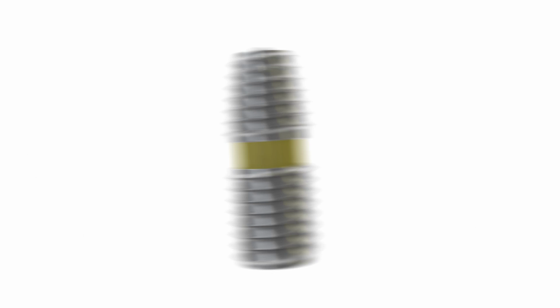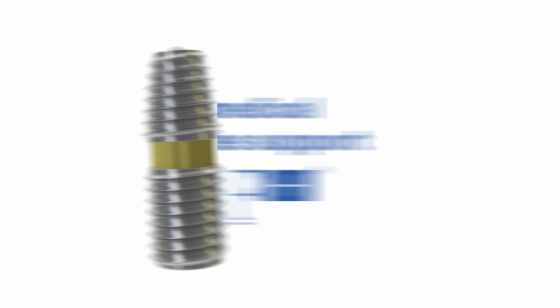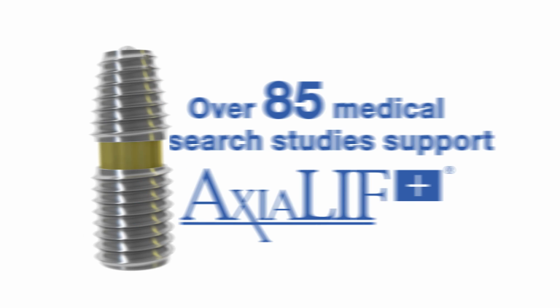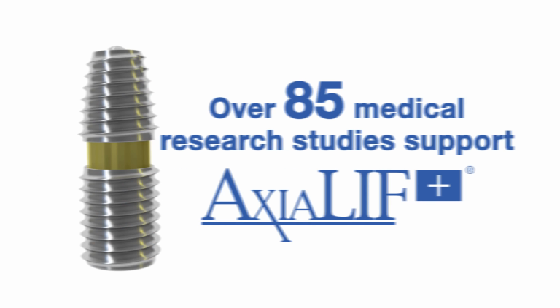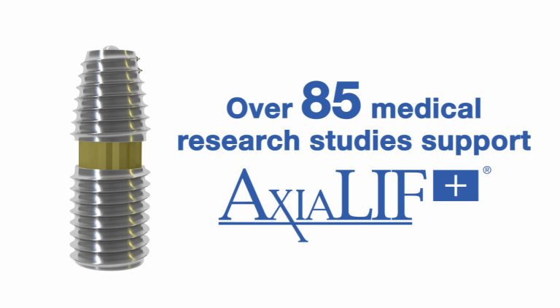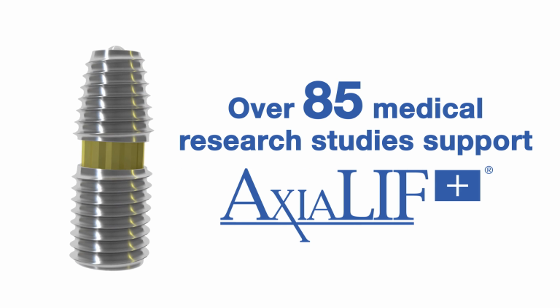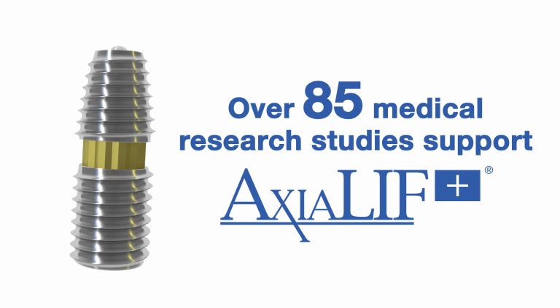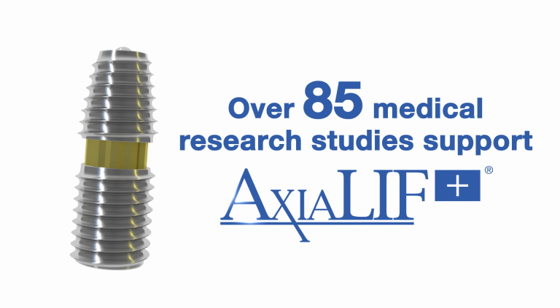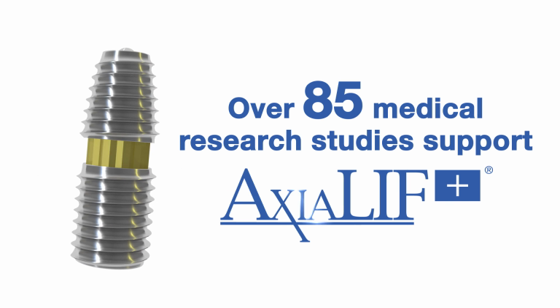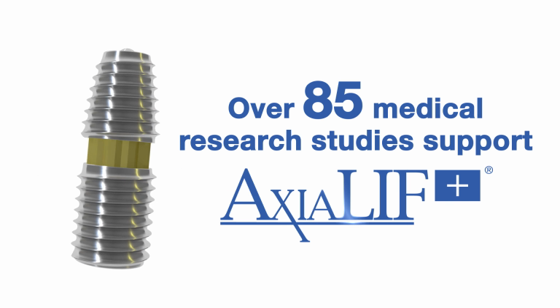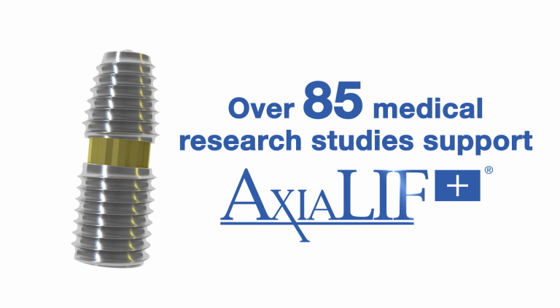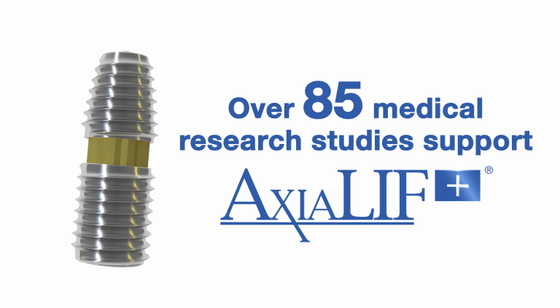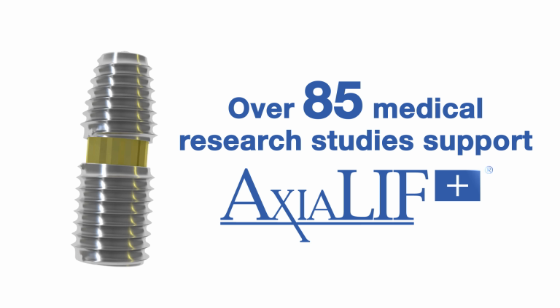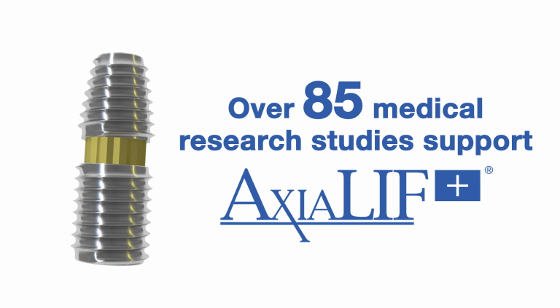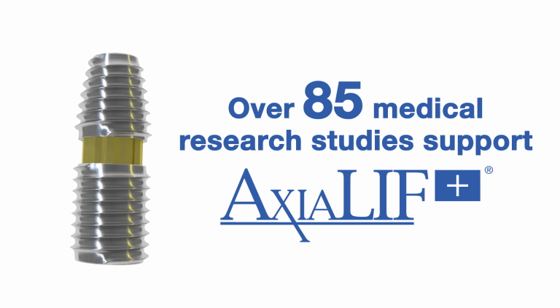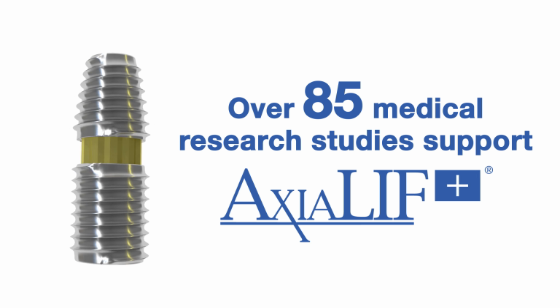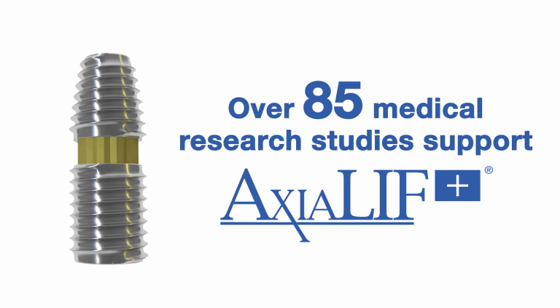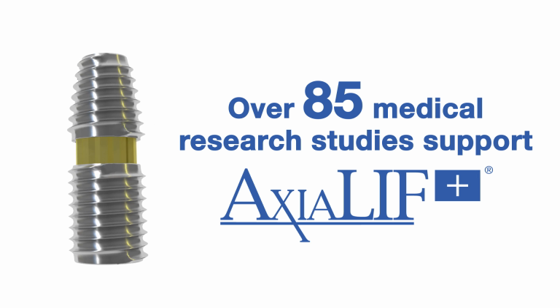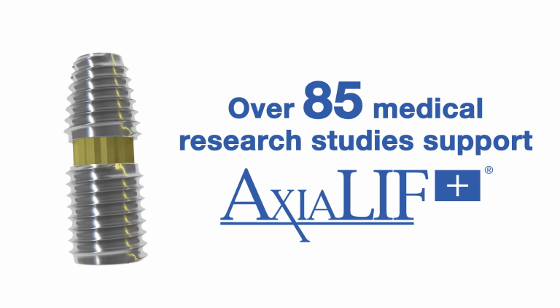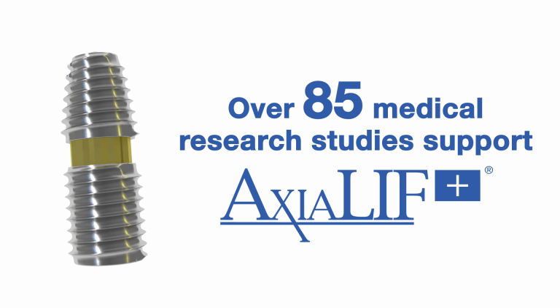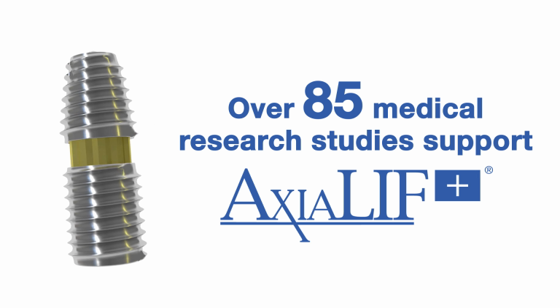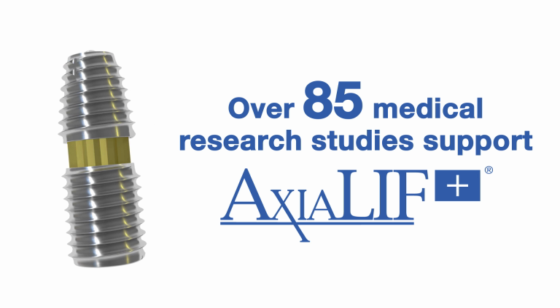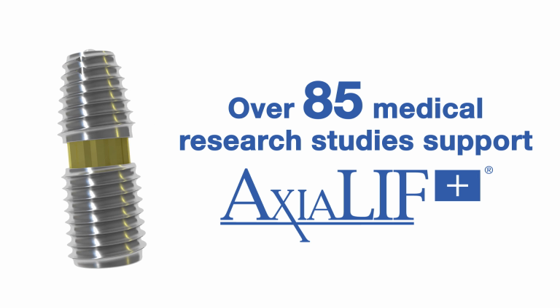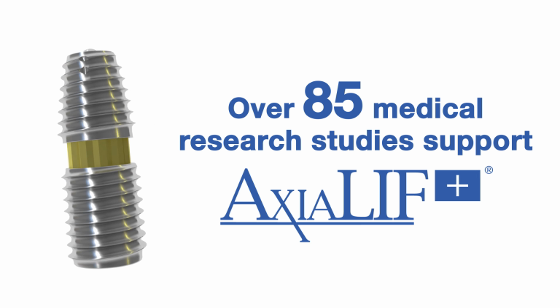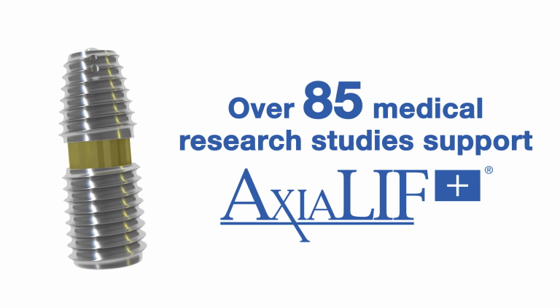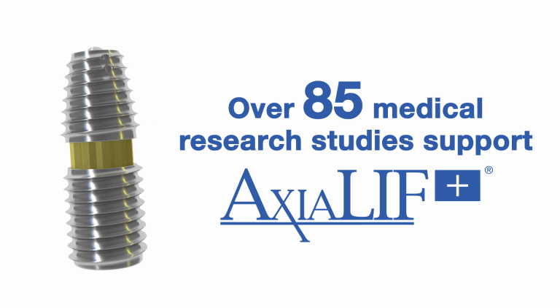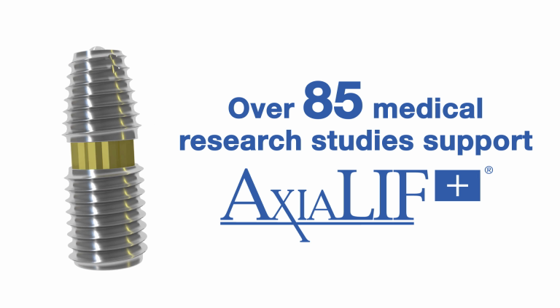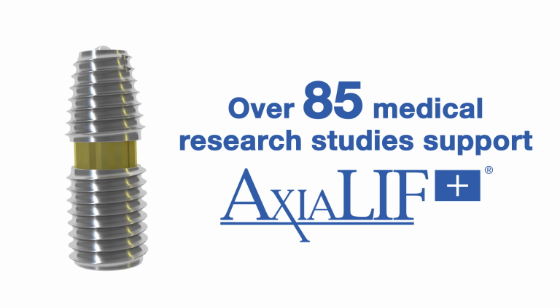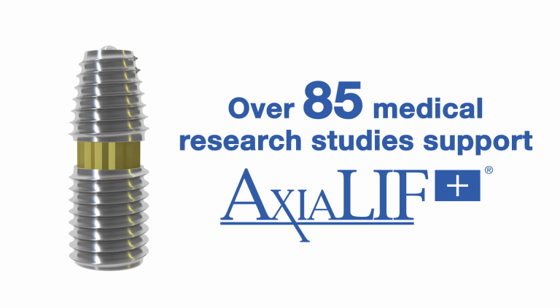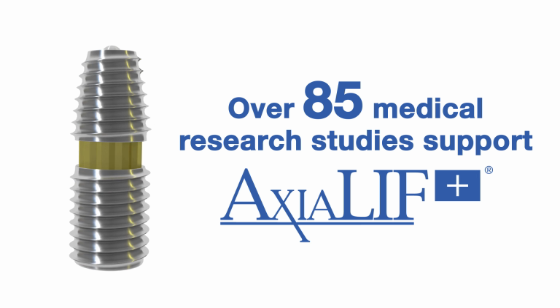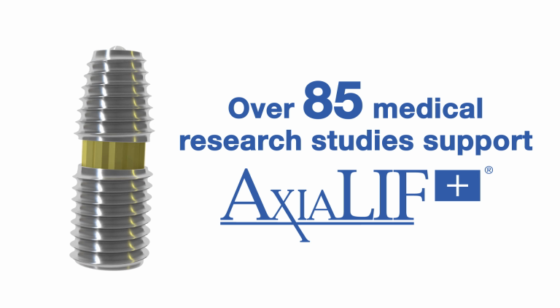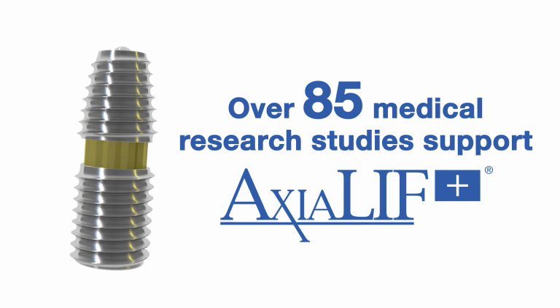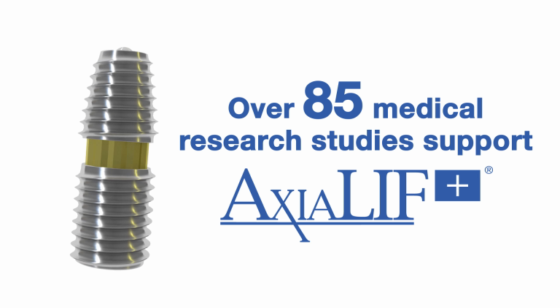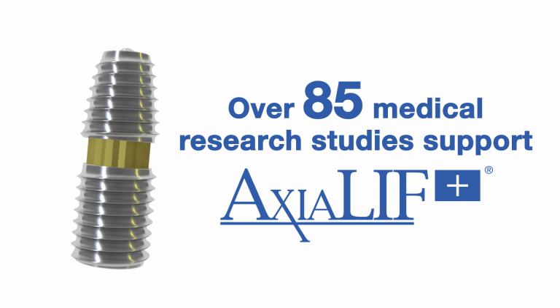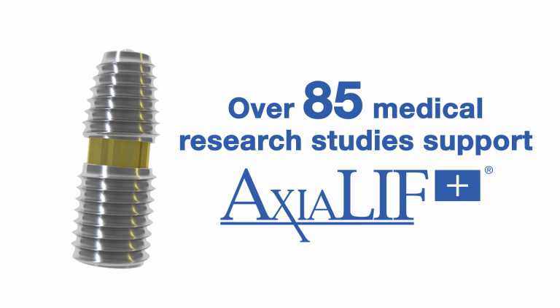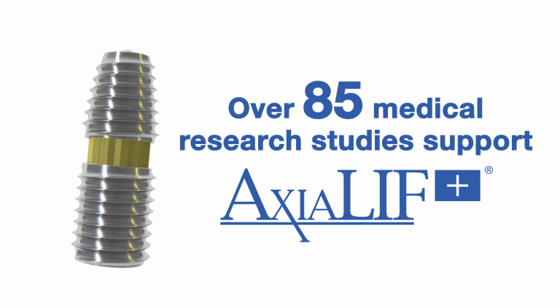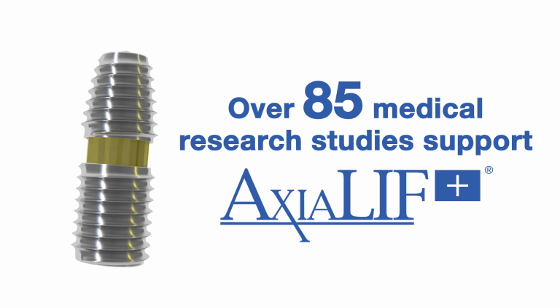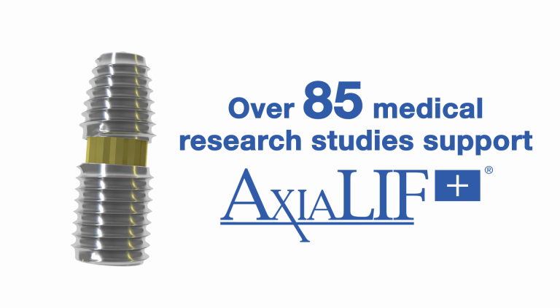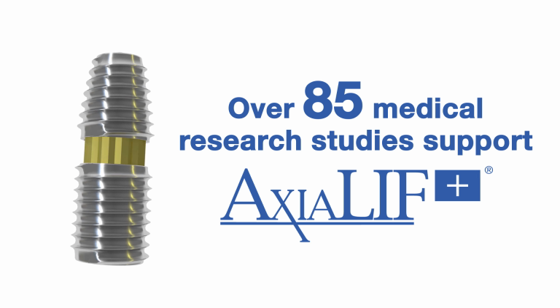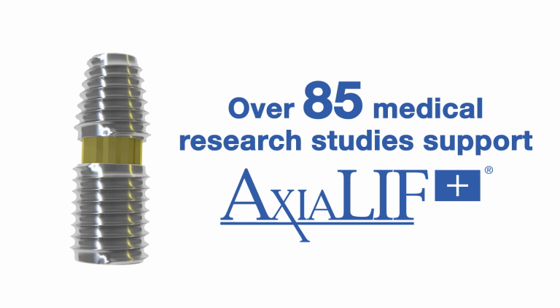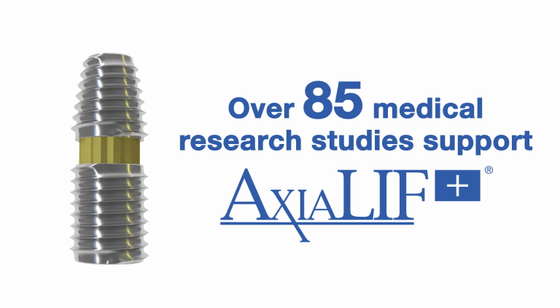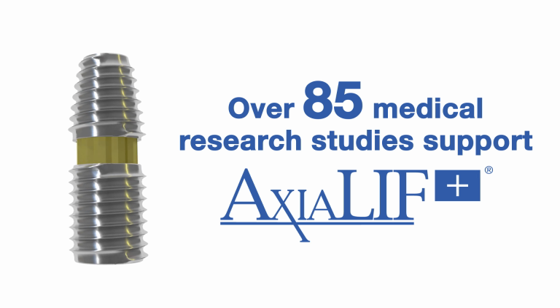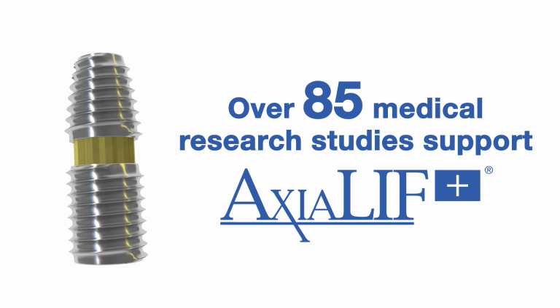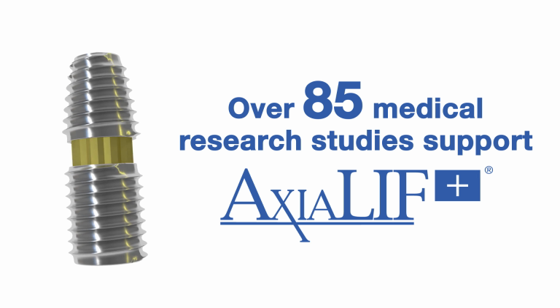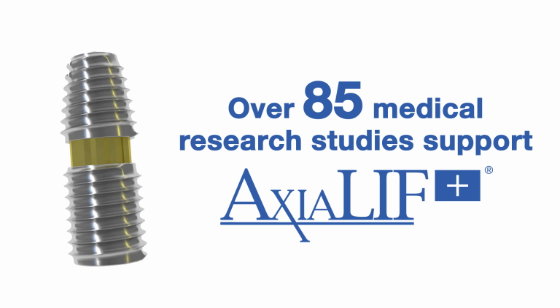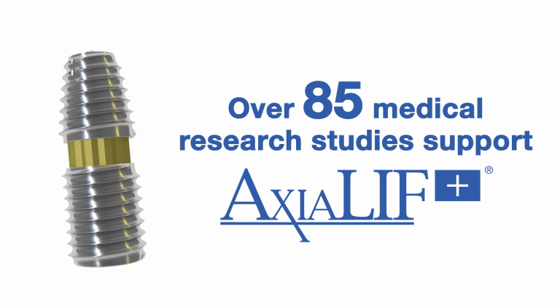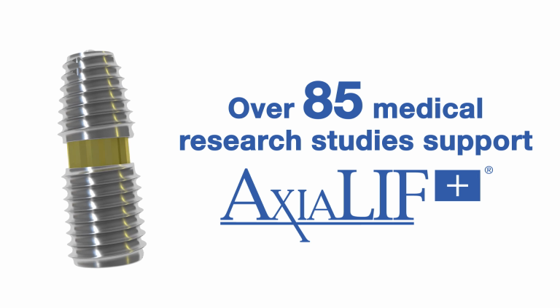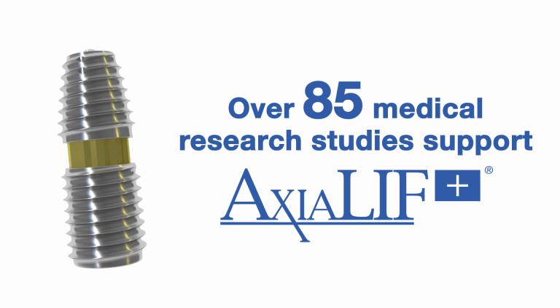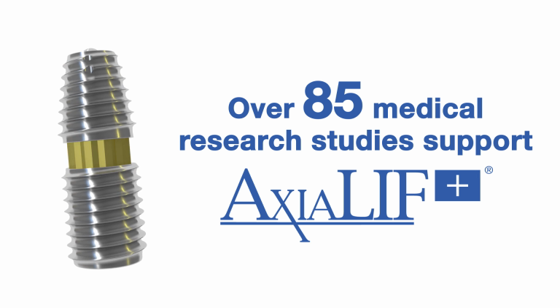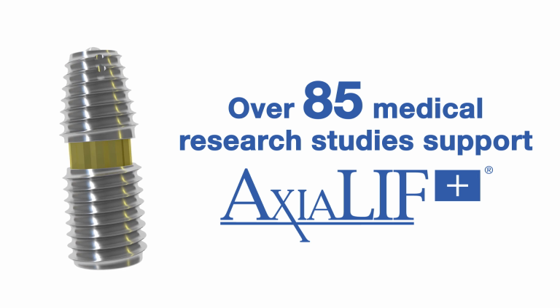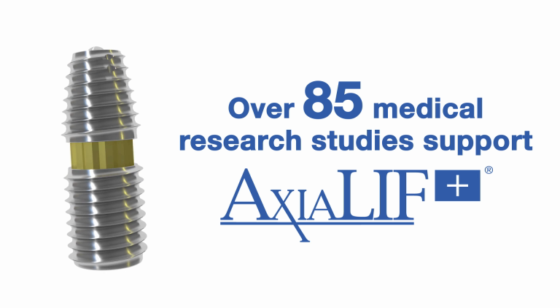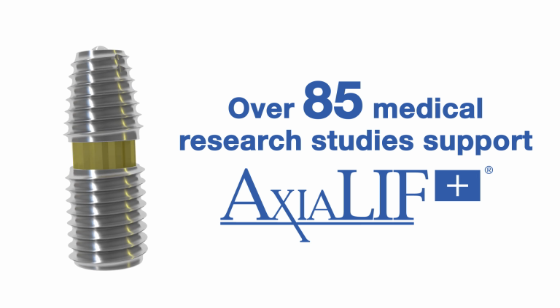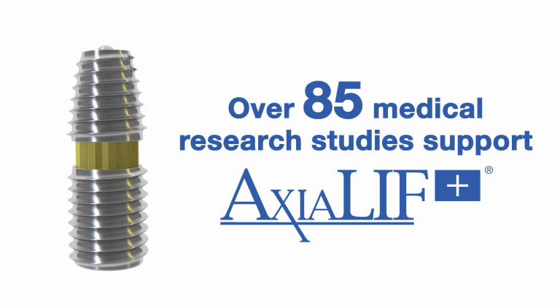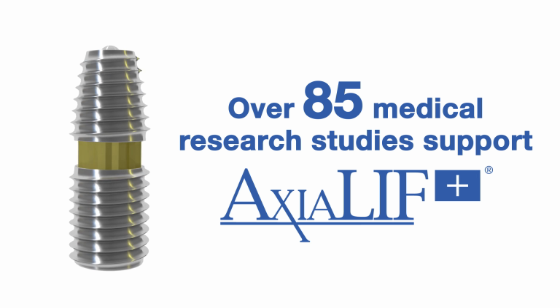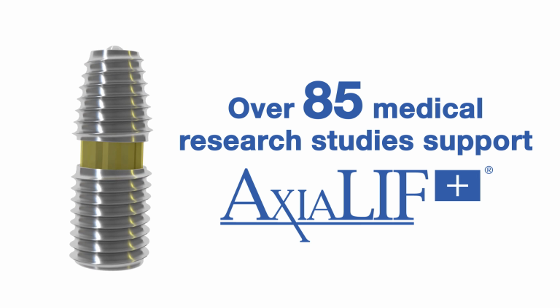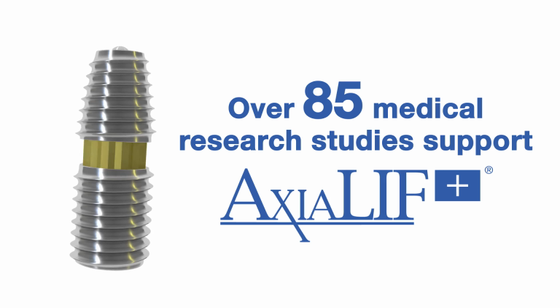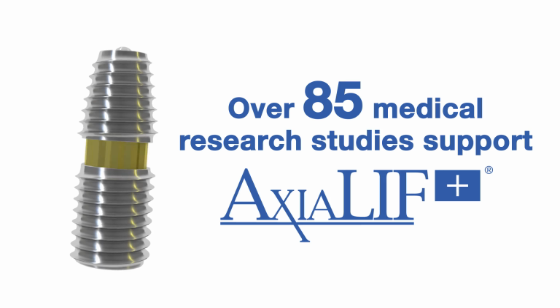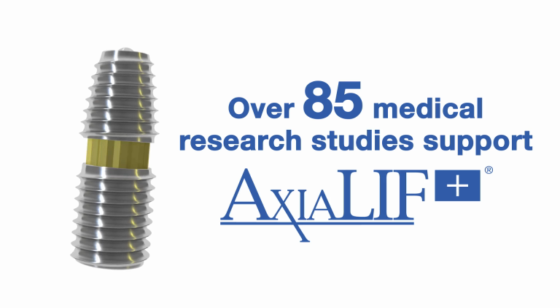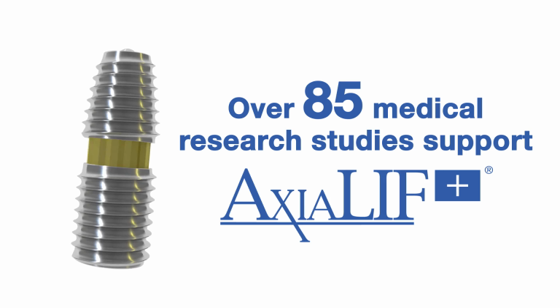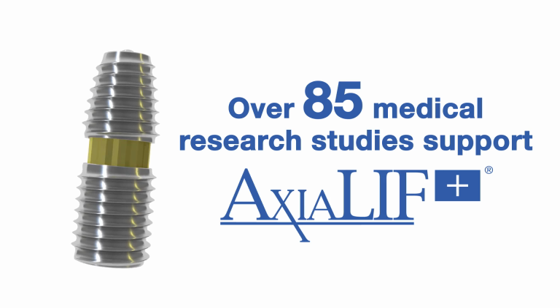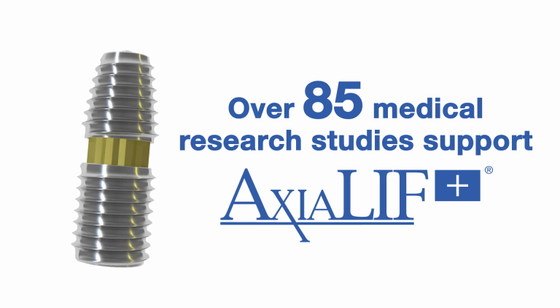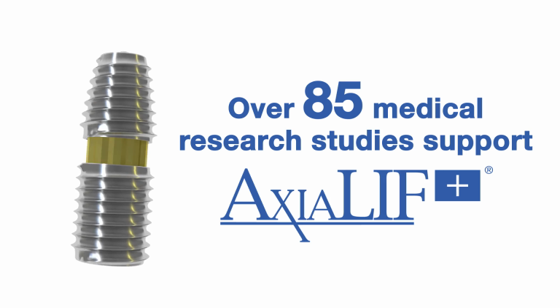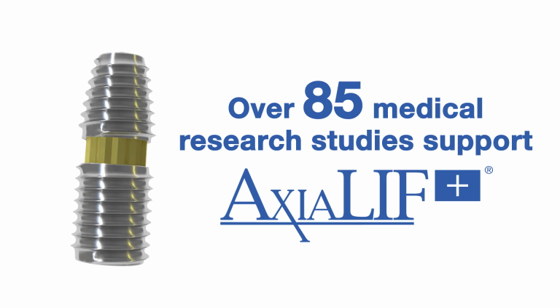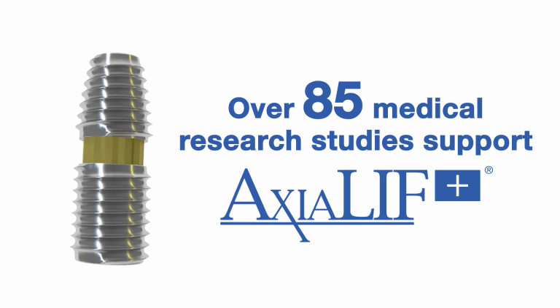There are currently more than 85 medical studies that support the safety, efficacy, and long-term outcomes of the procedure.